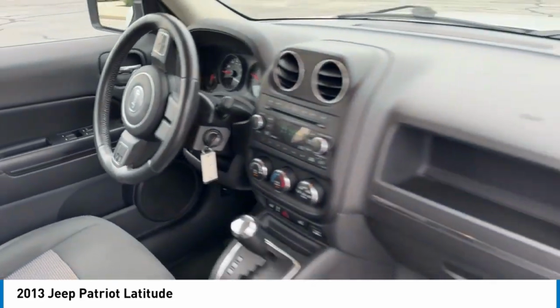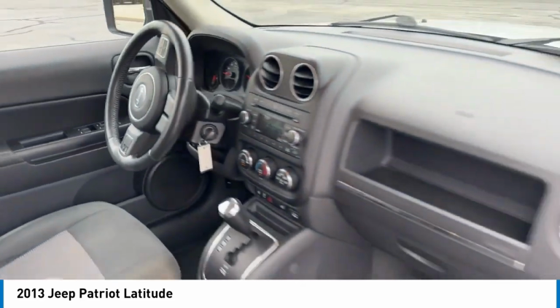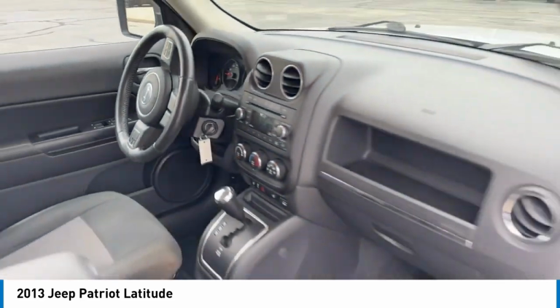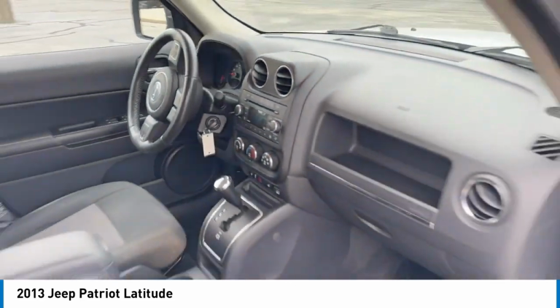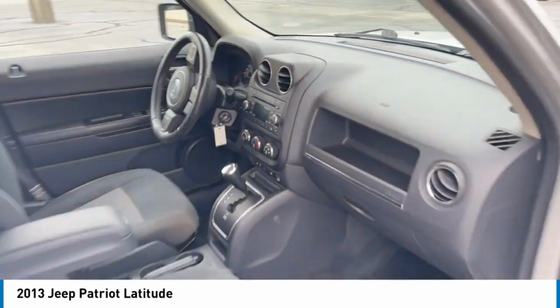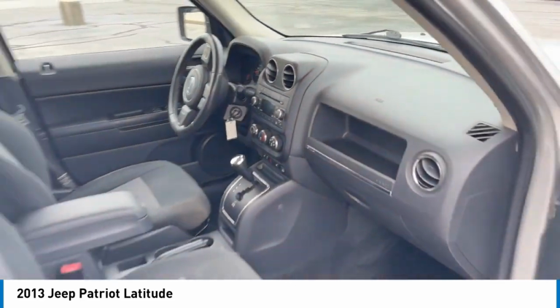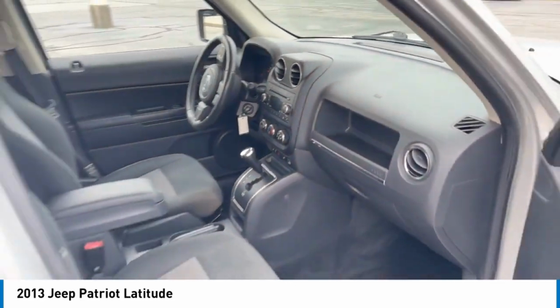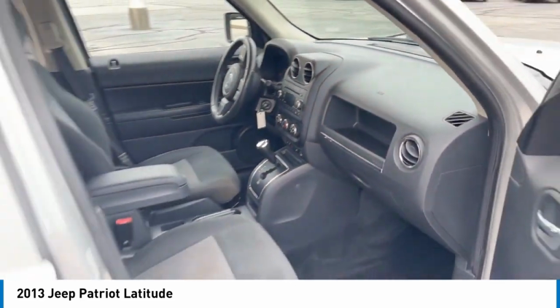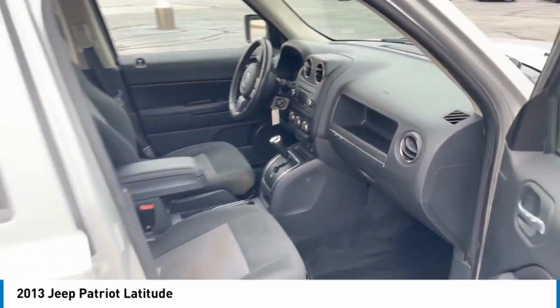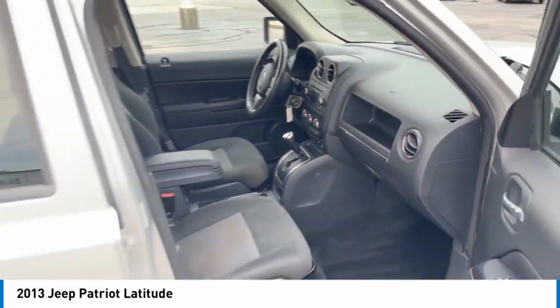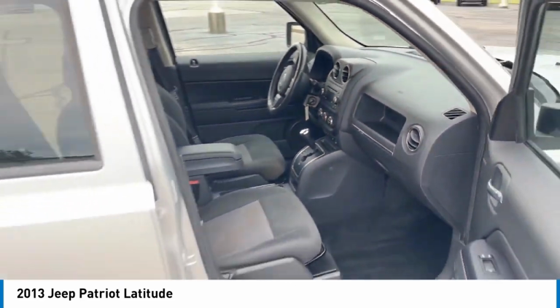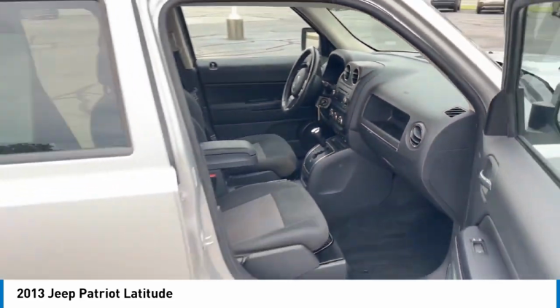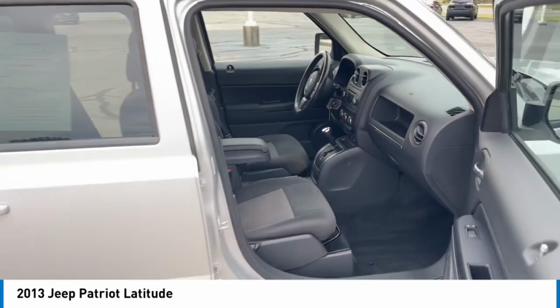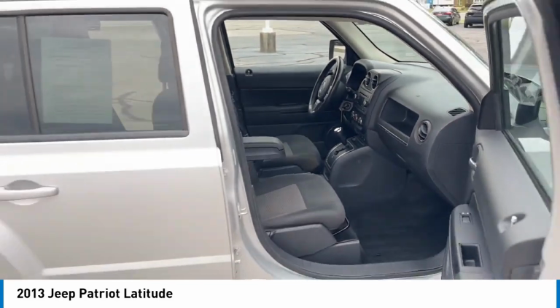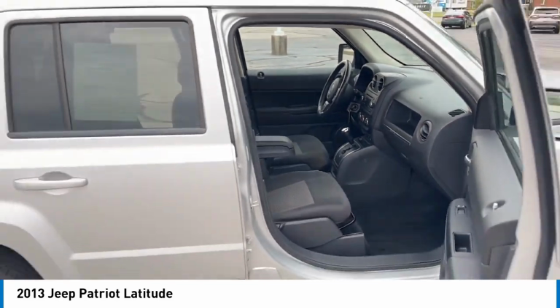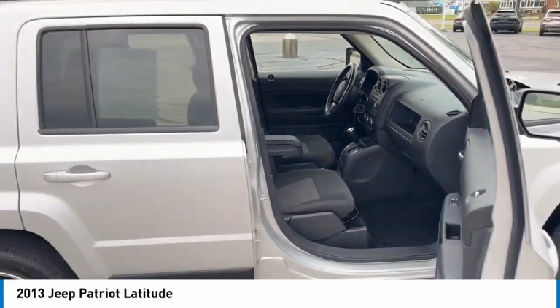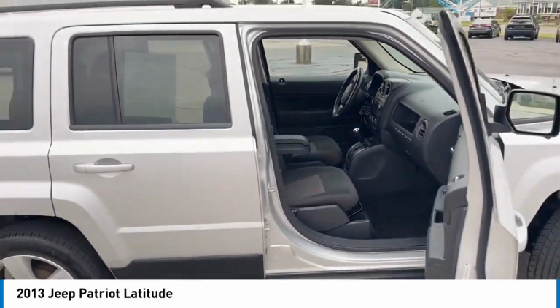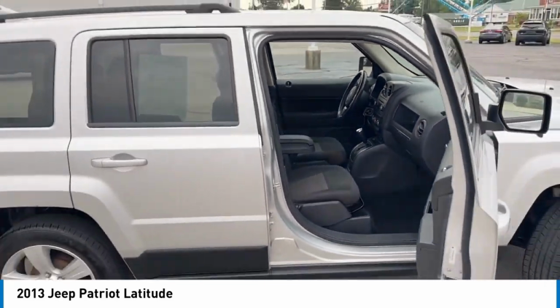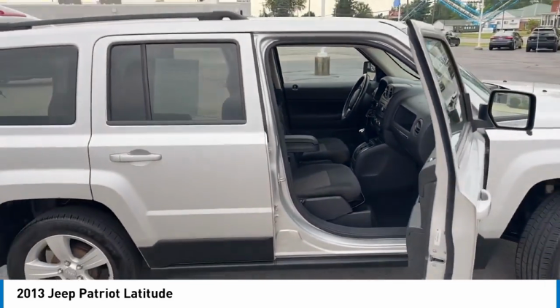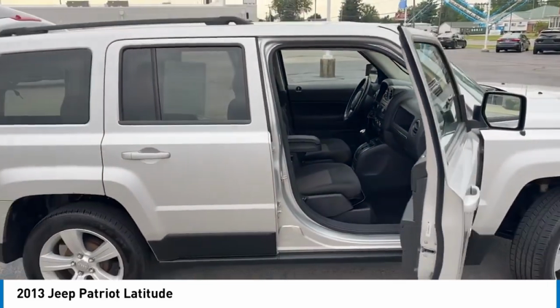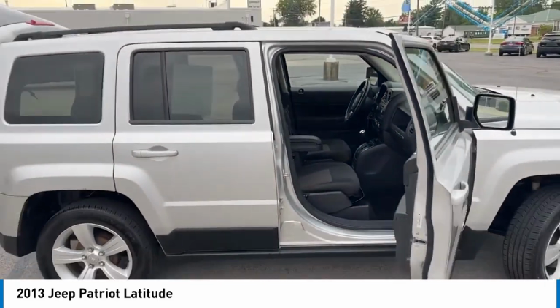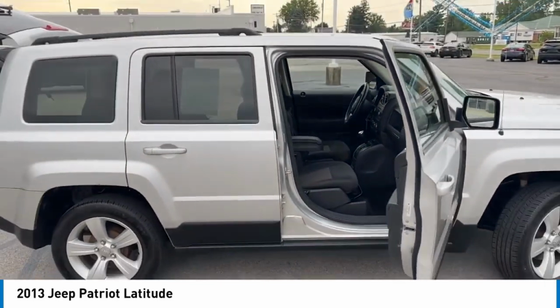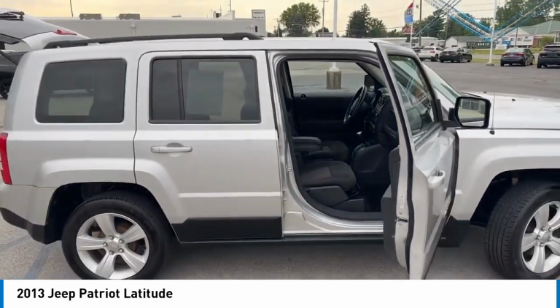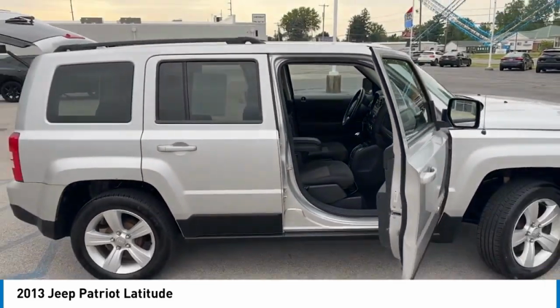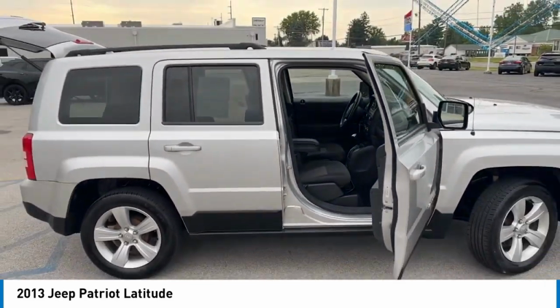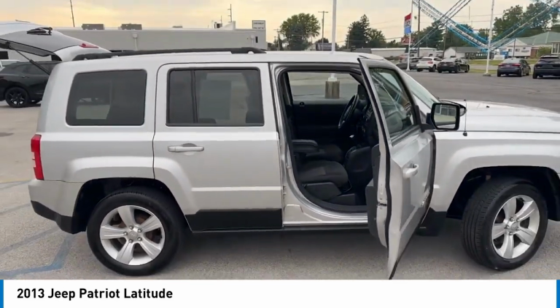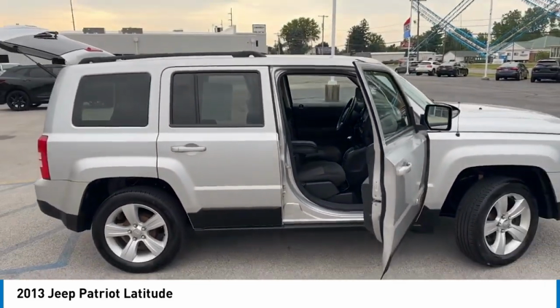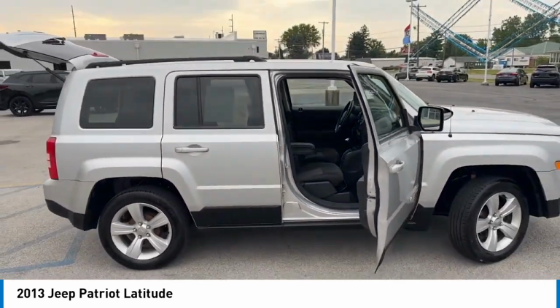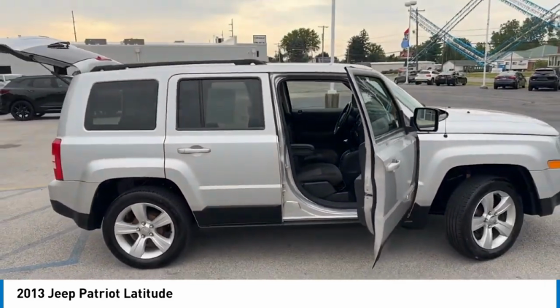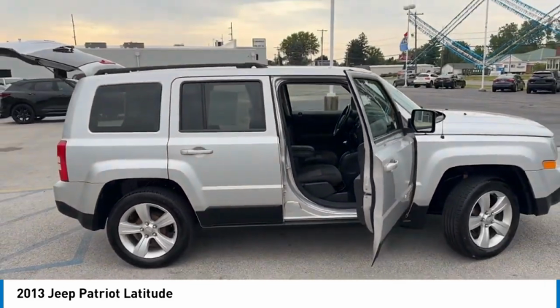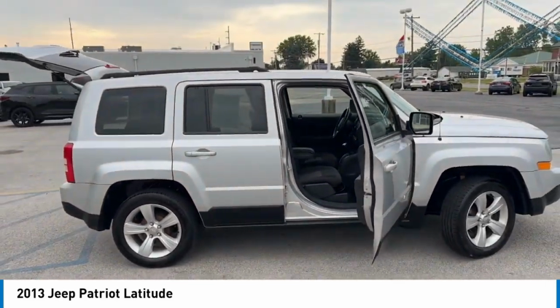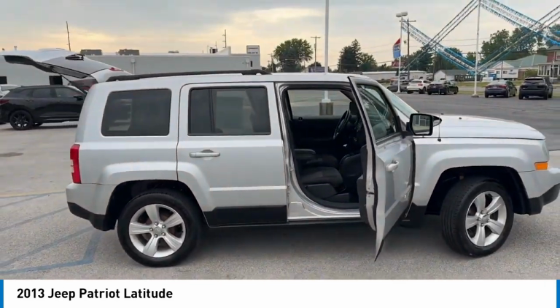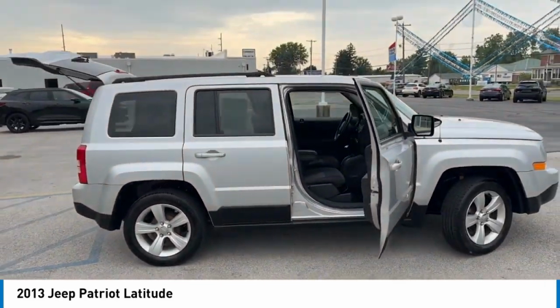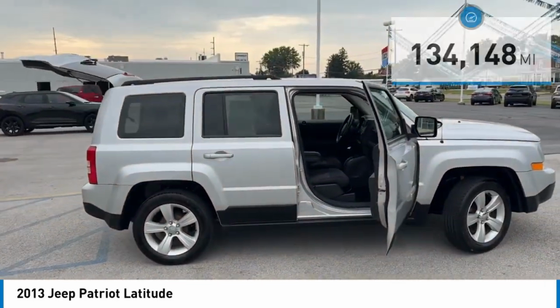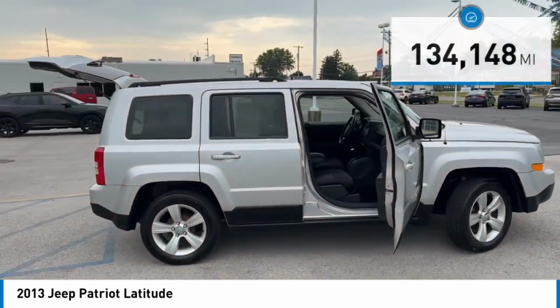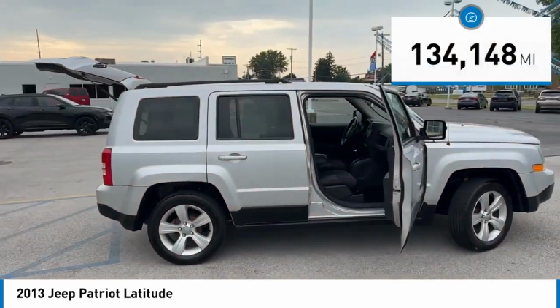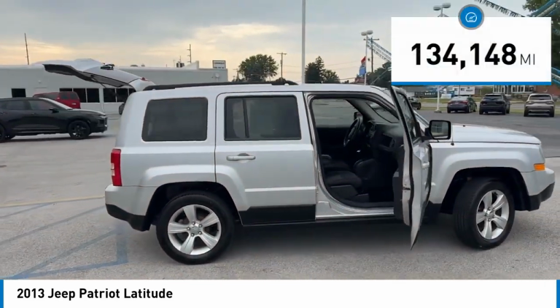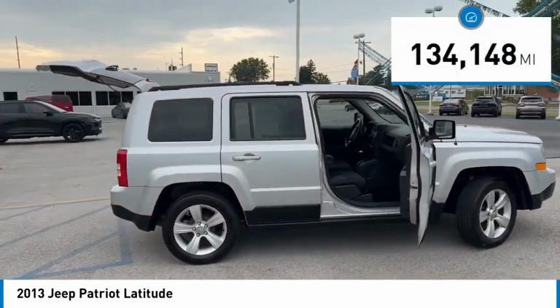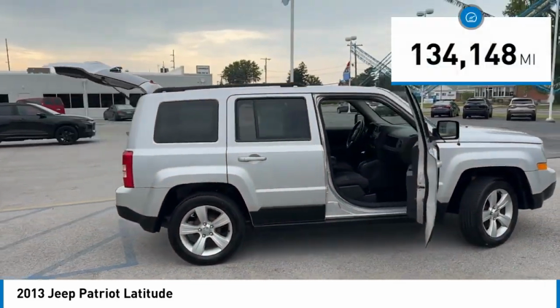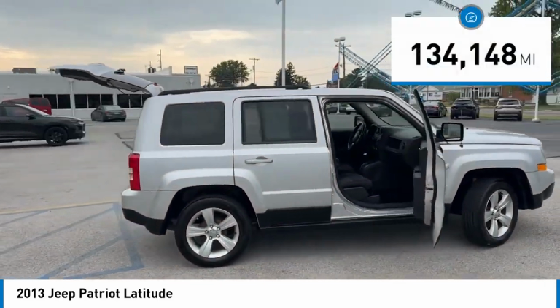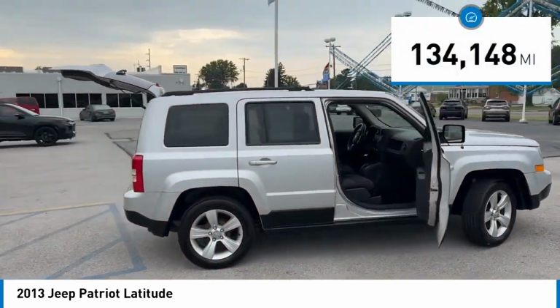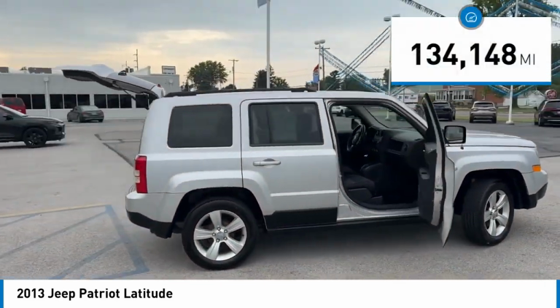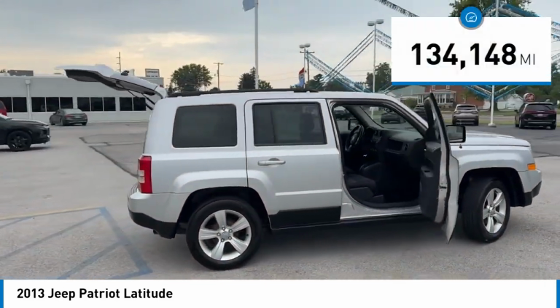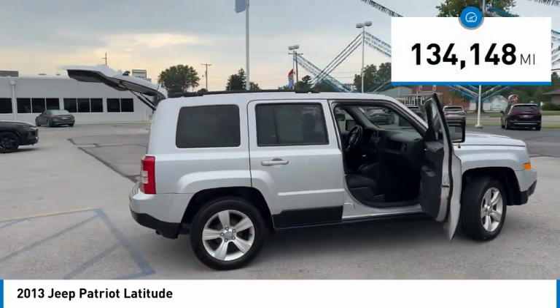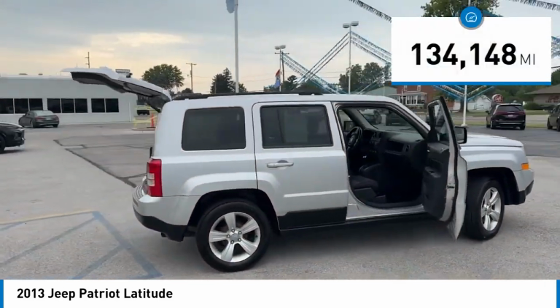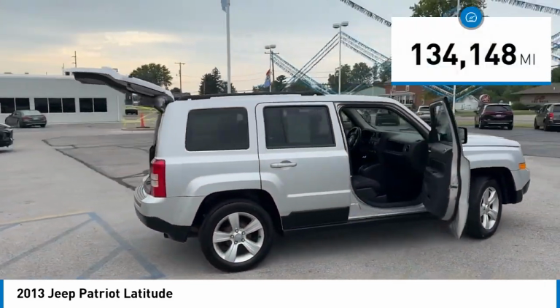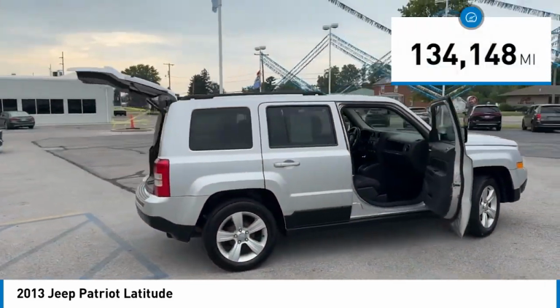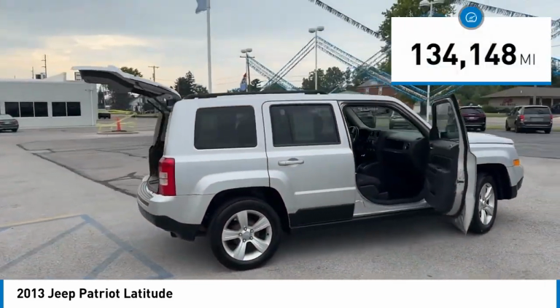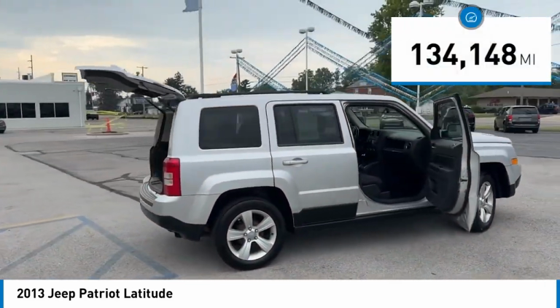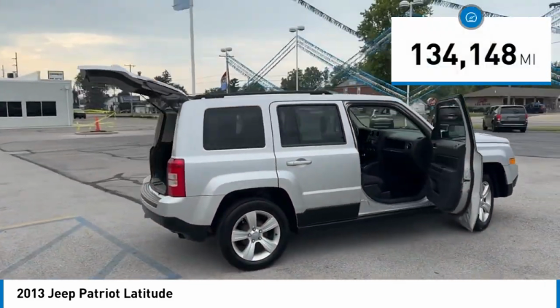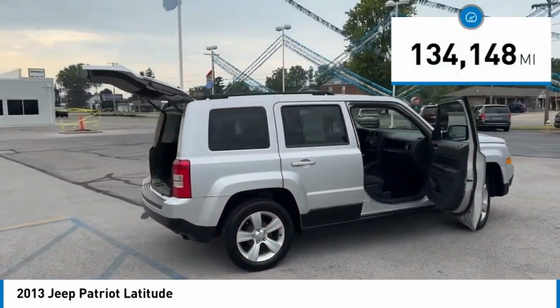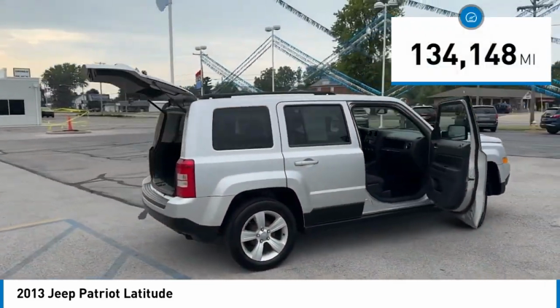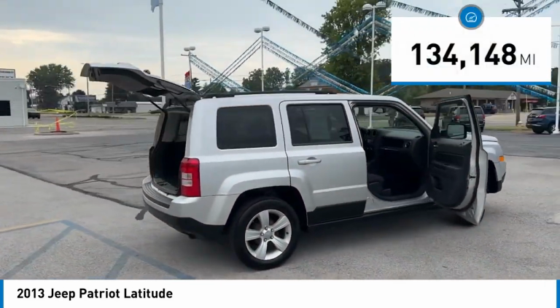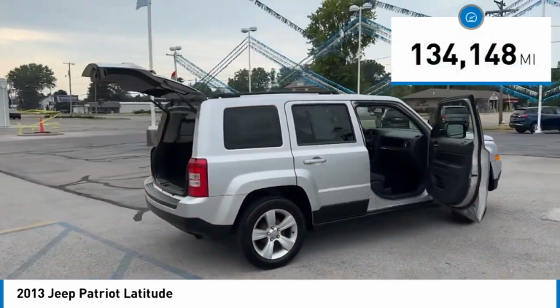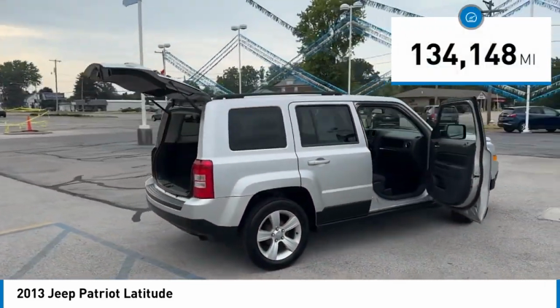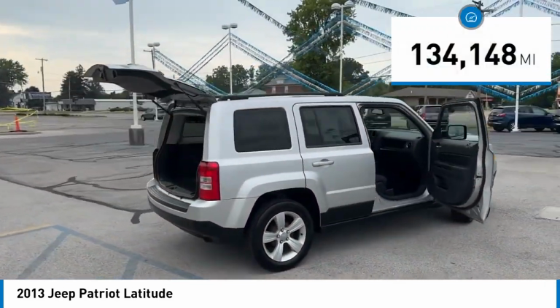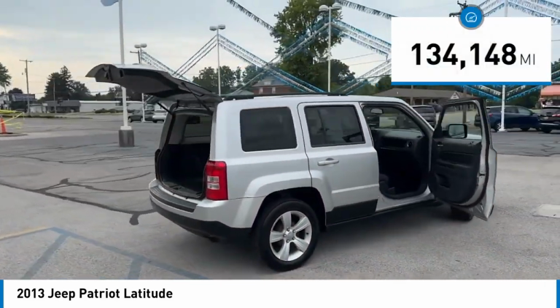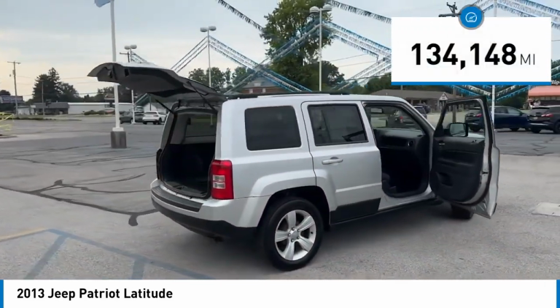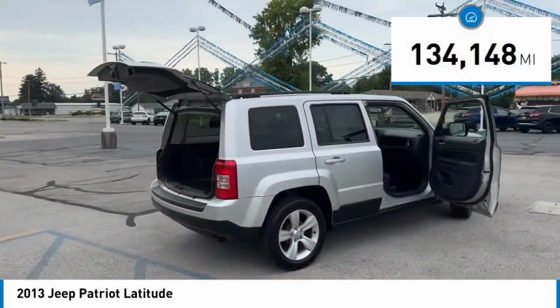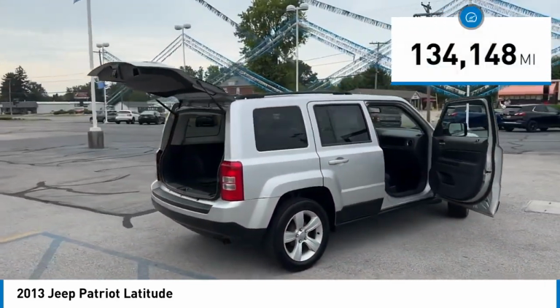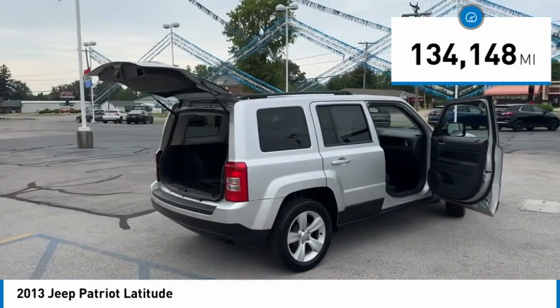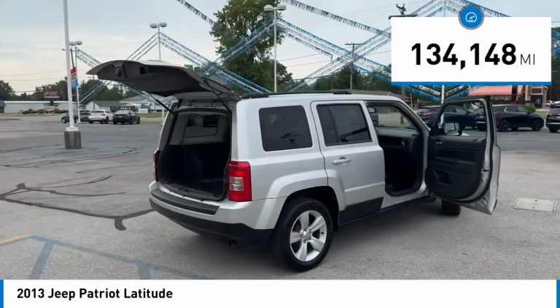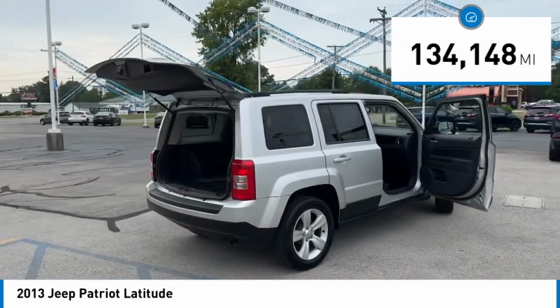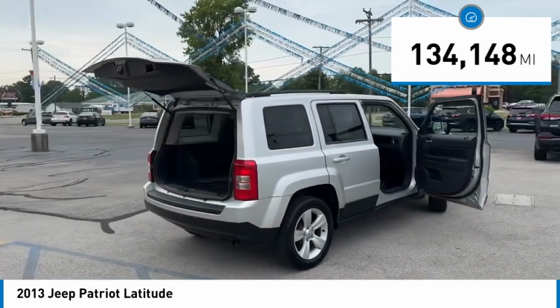The Patriot has plenty of room inside for any size family. This vehicle has less than 135,000 miles.